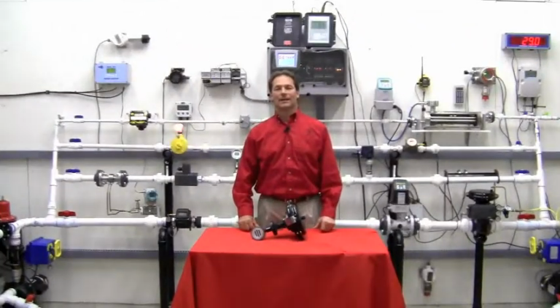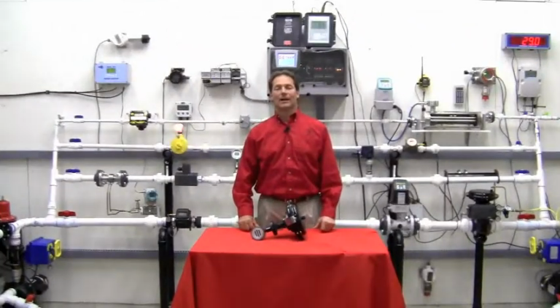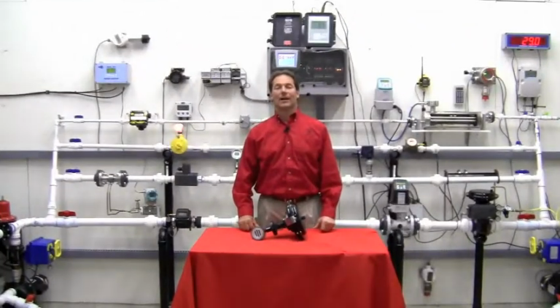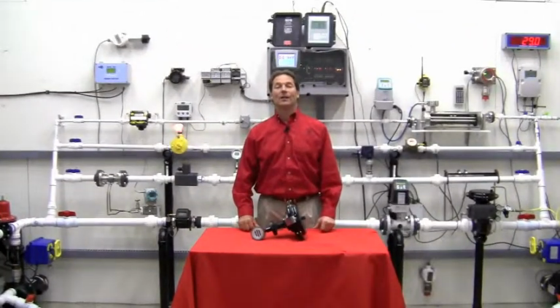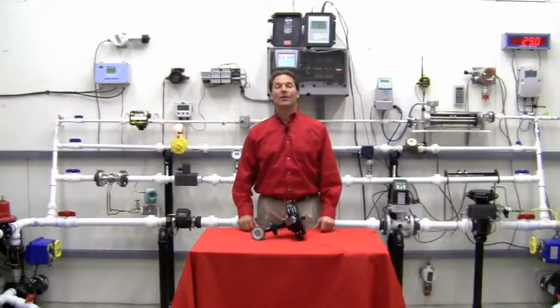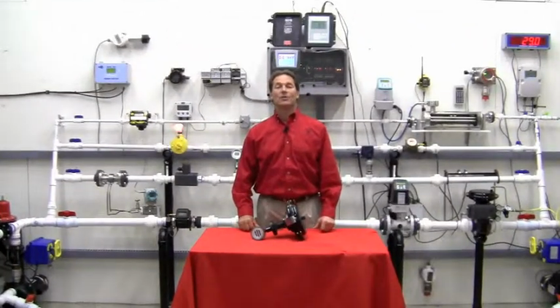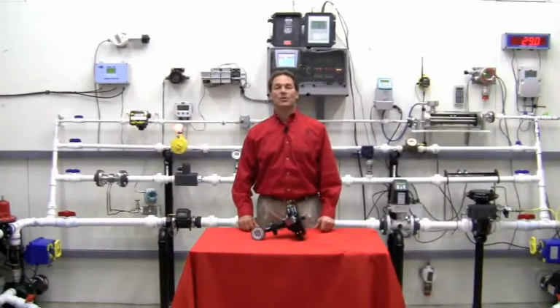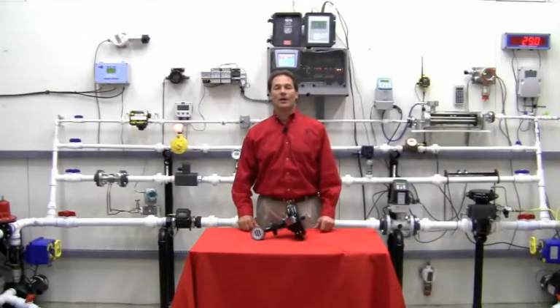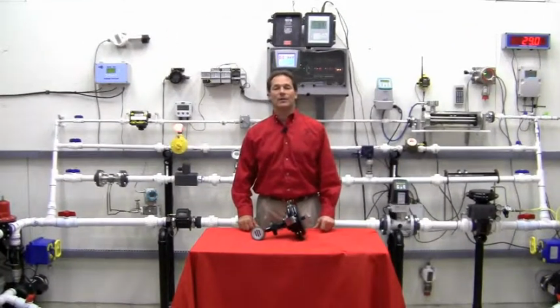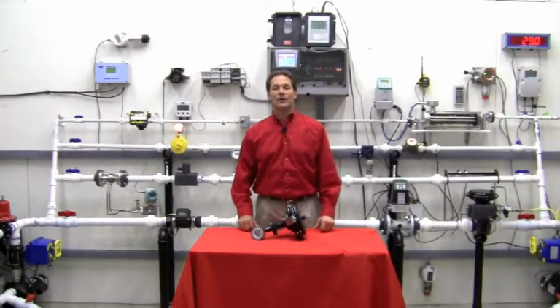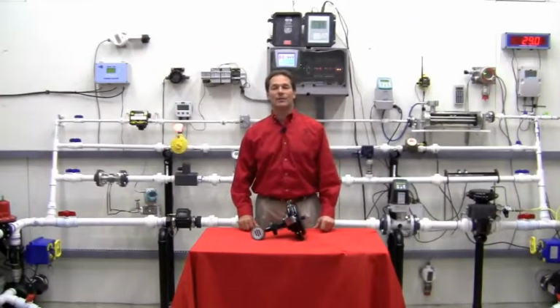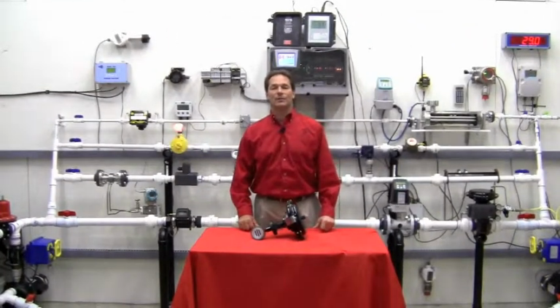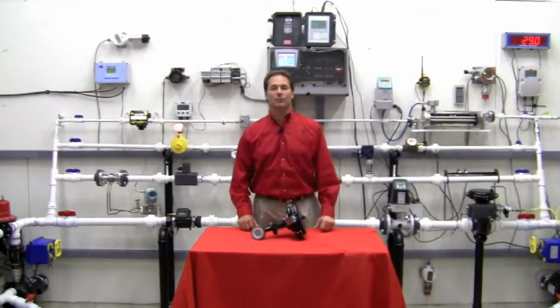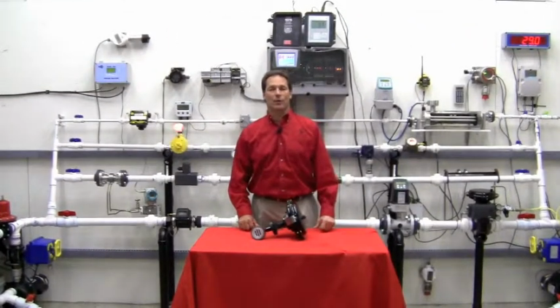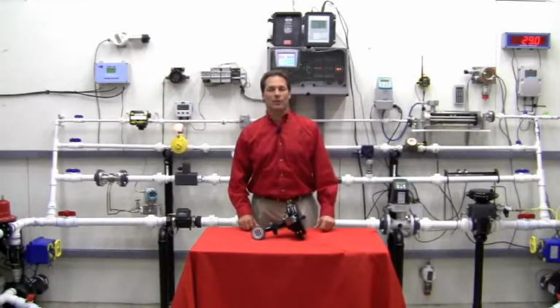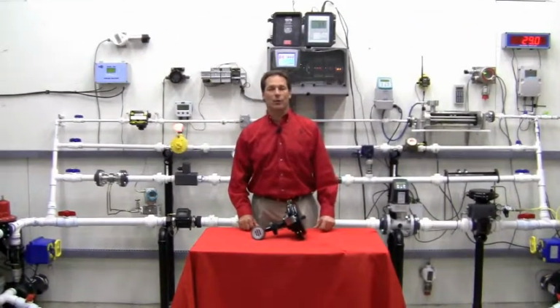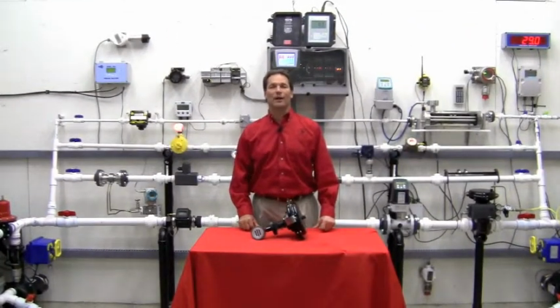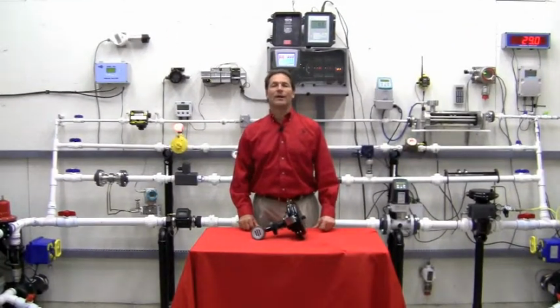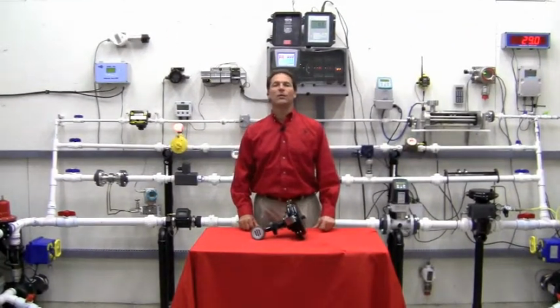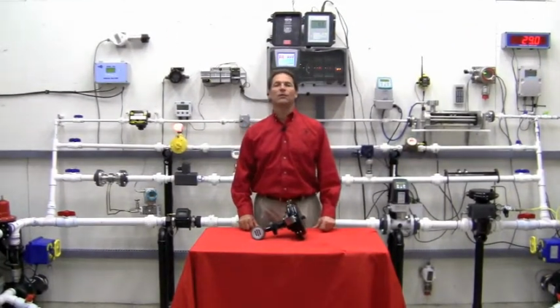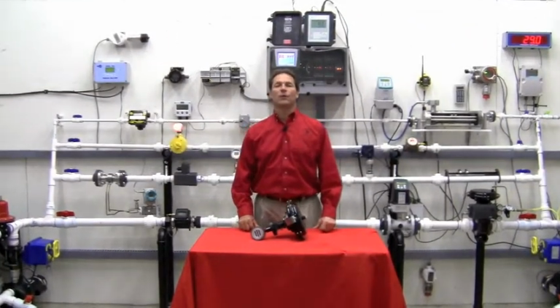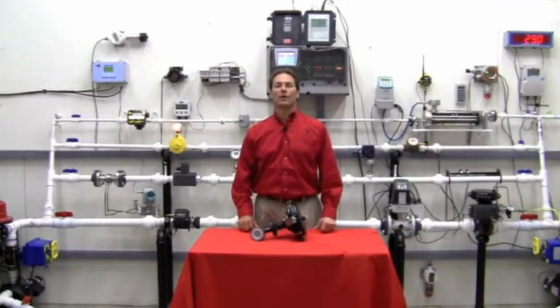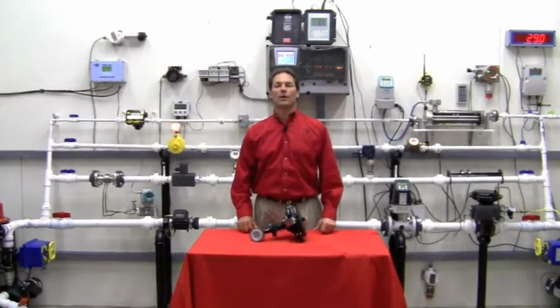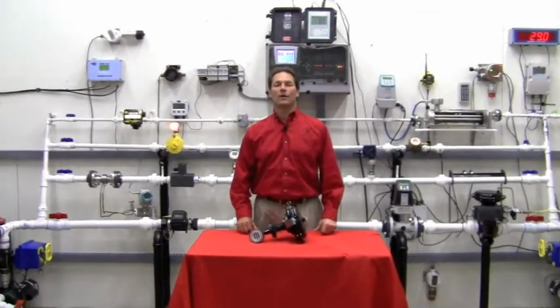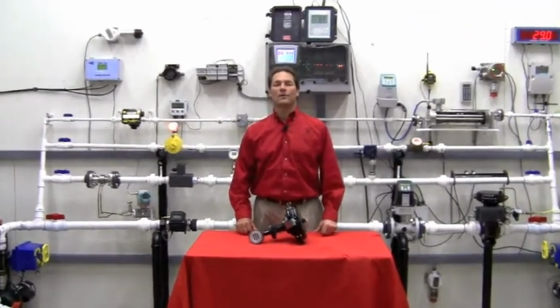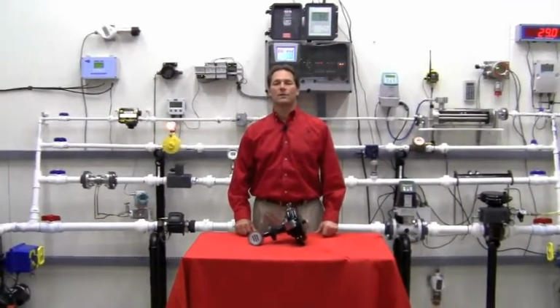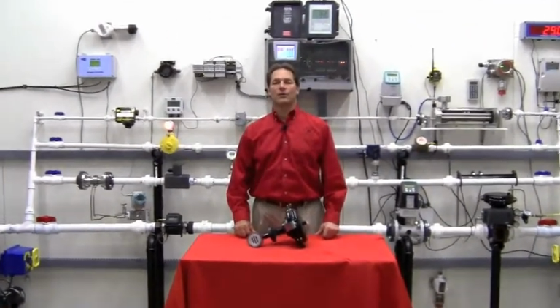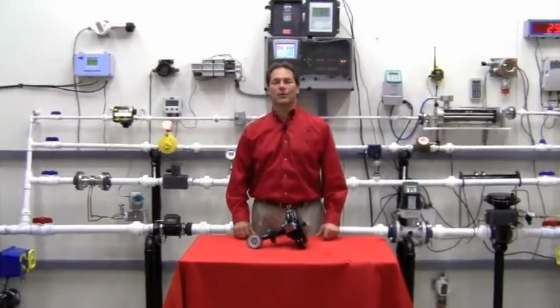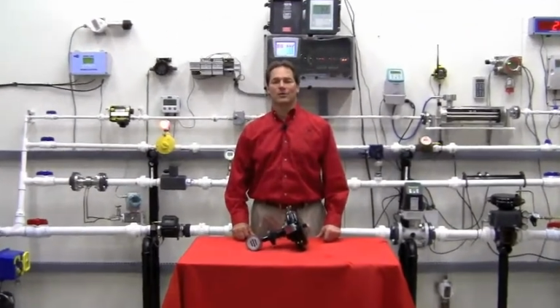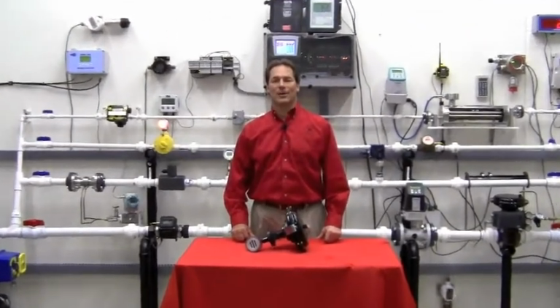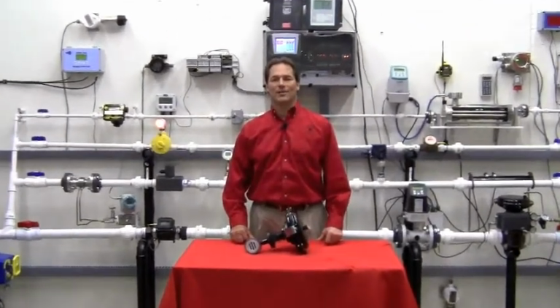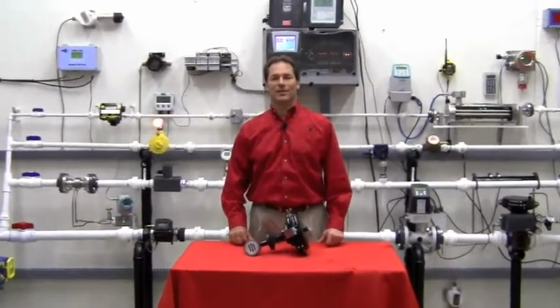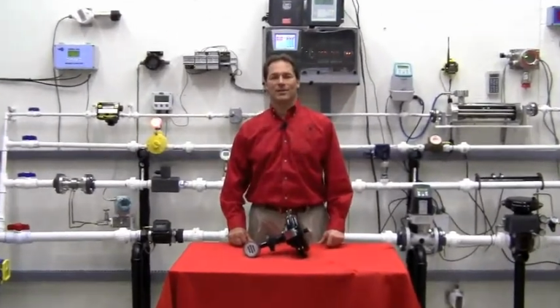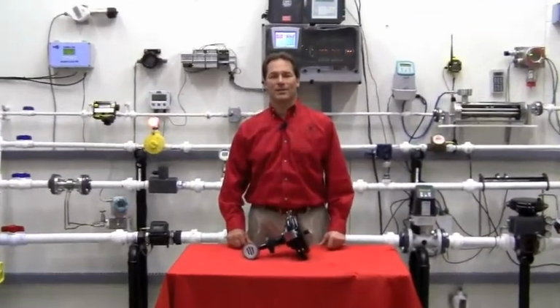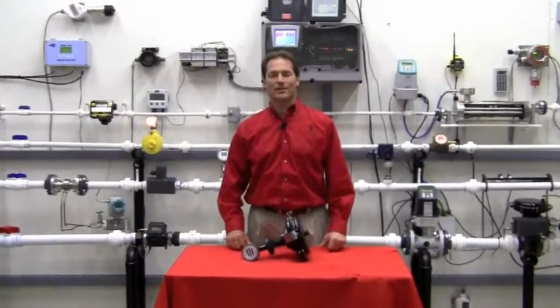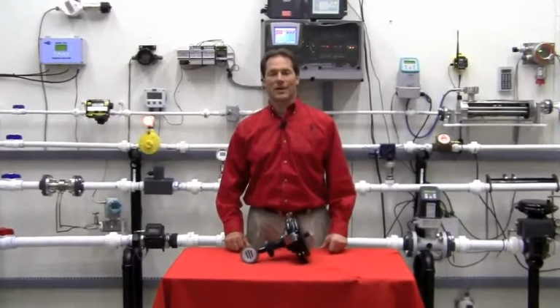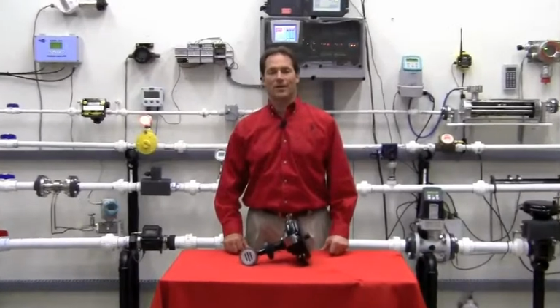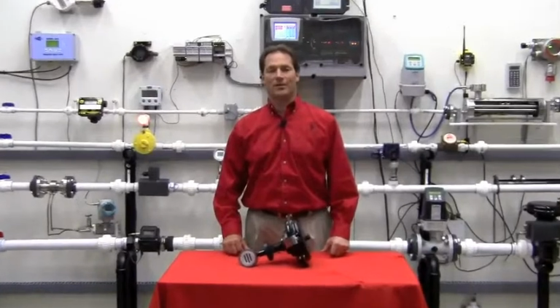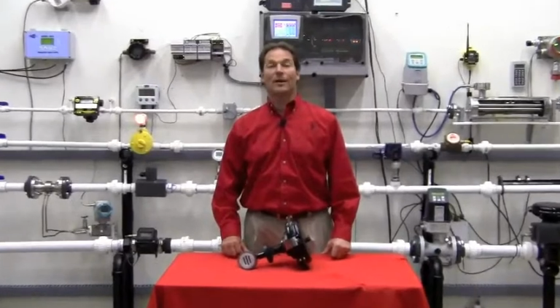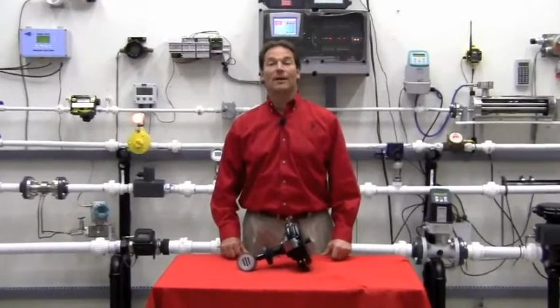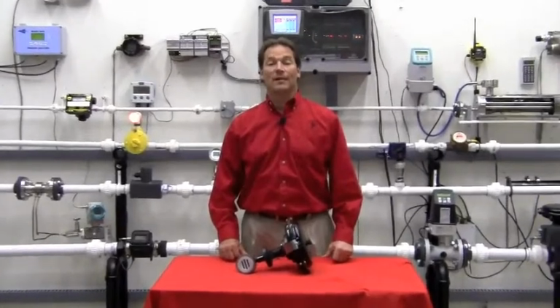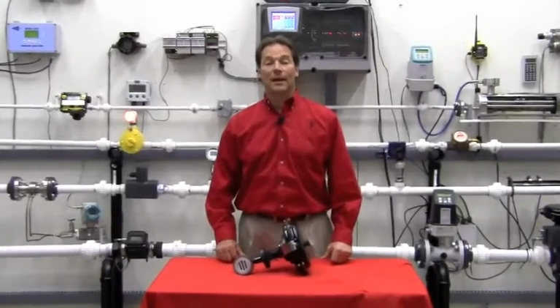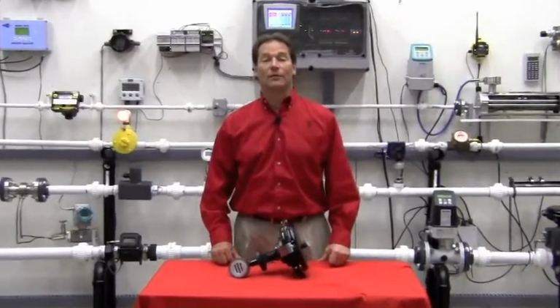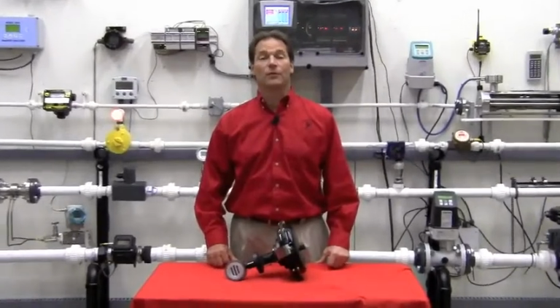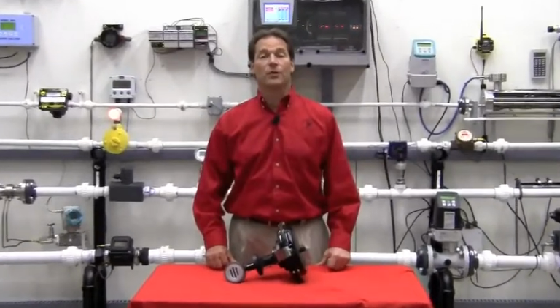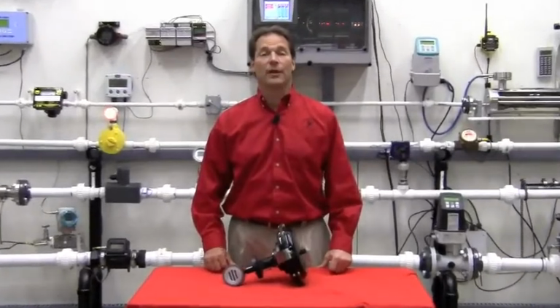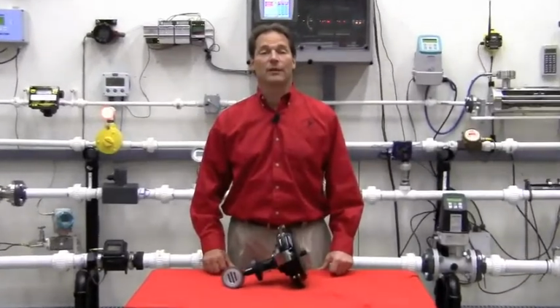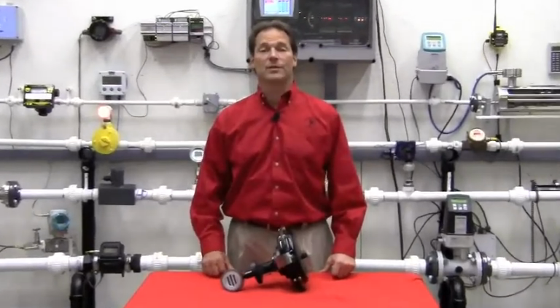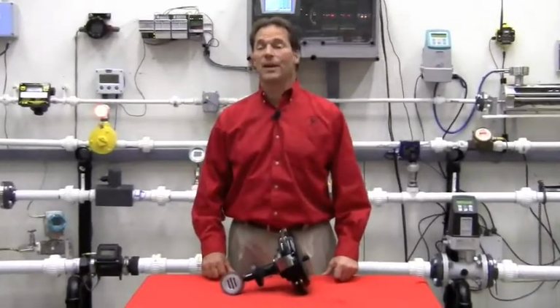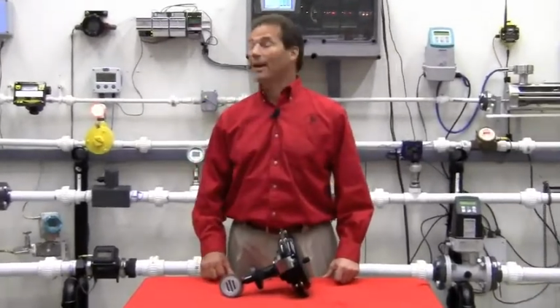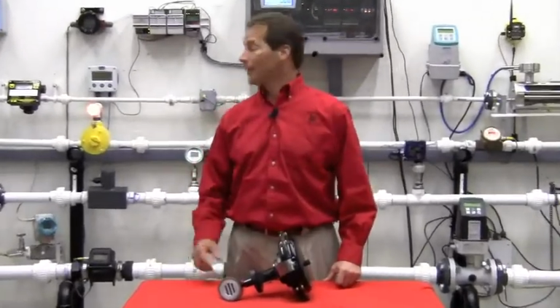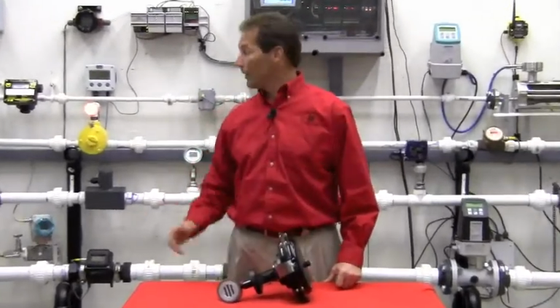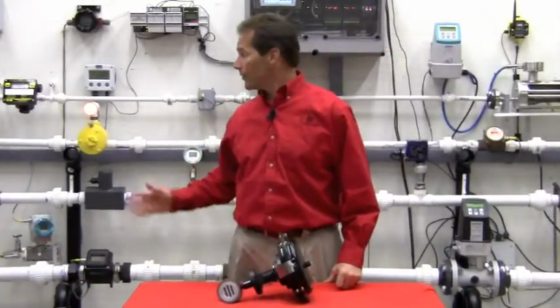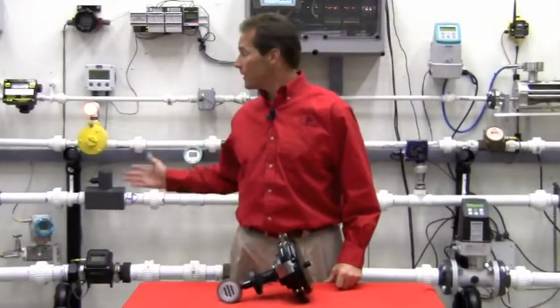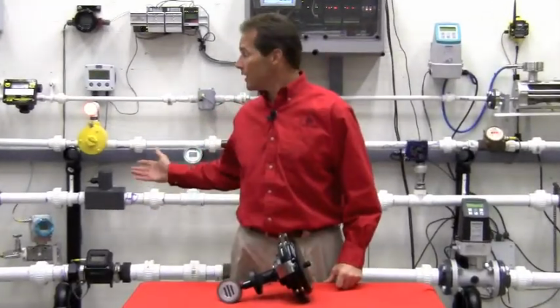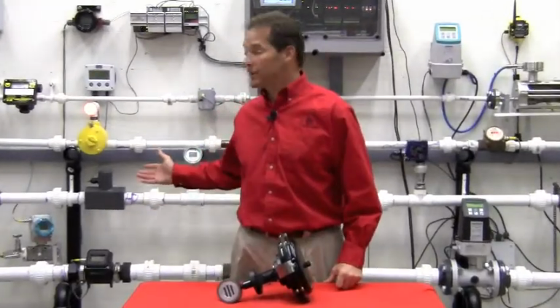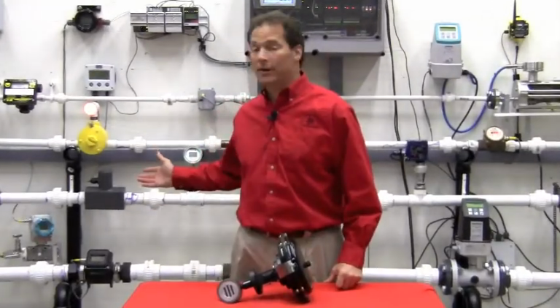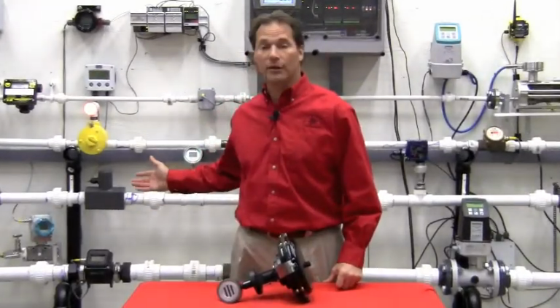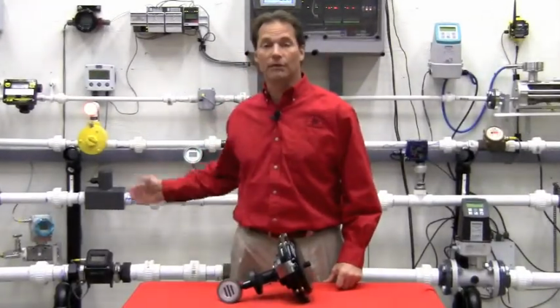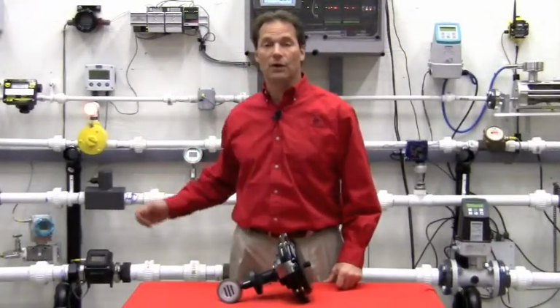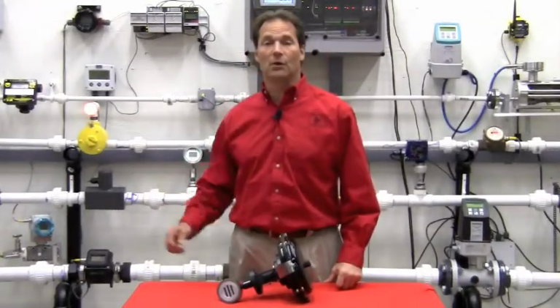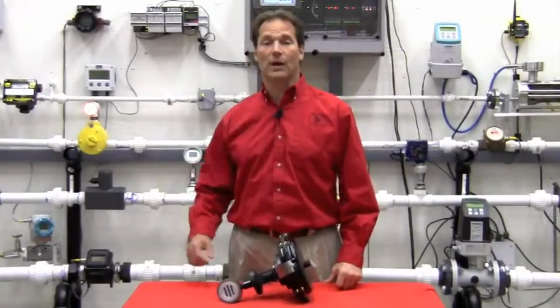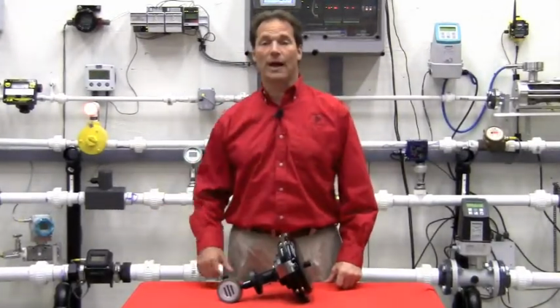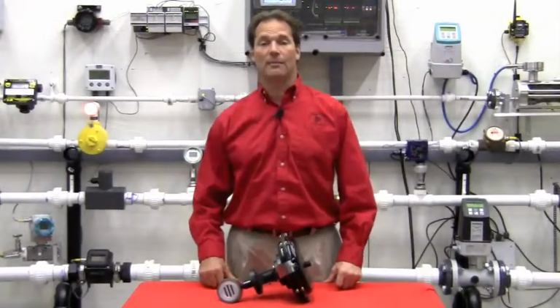Hello, I'm Sean Gilson with the Orlando, Florida Office of Gilson Engineering Sales. Thank you for joining us today in the Gilson Engineering Flow Lab.